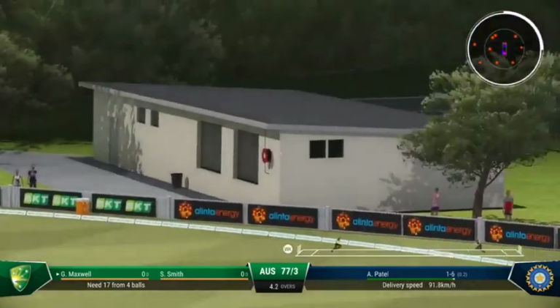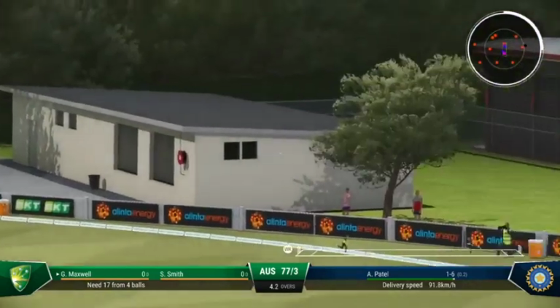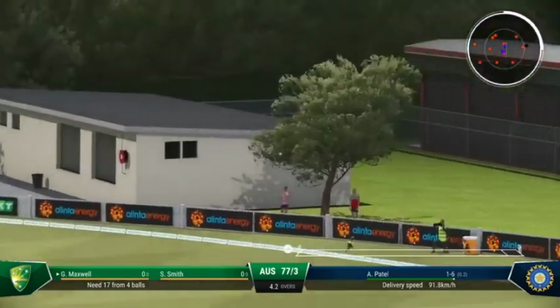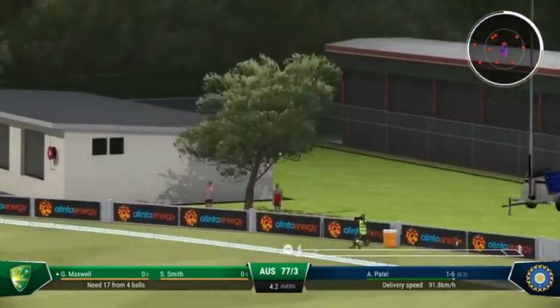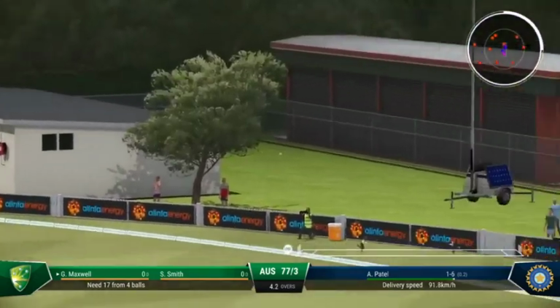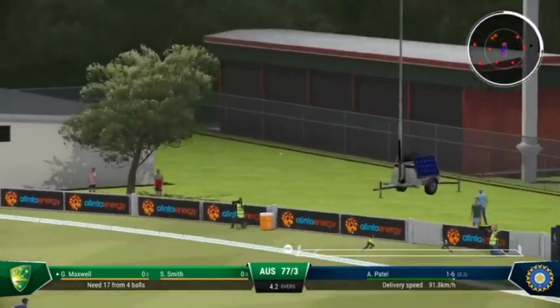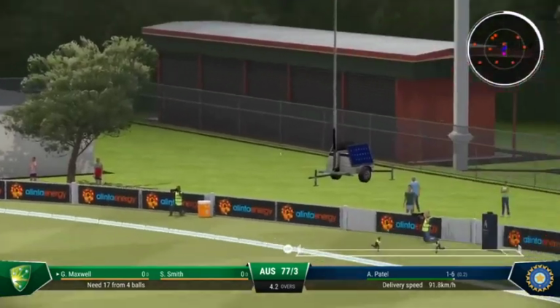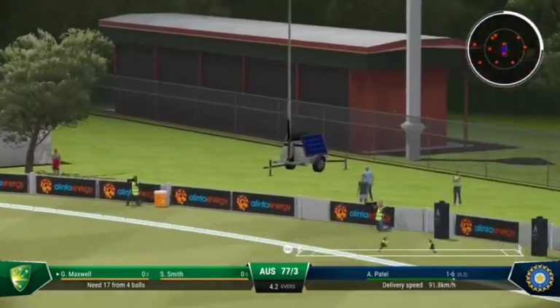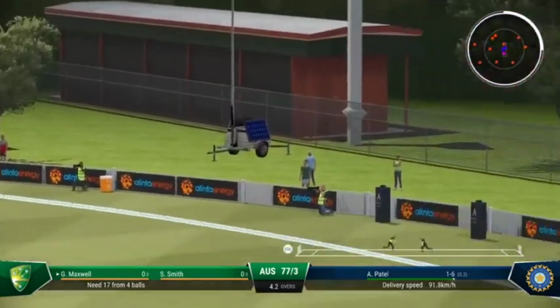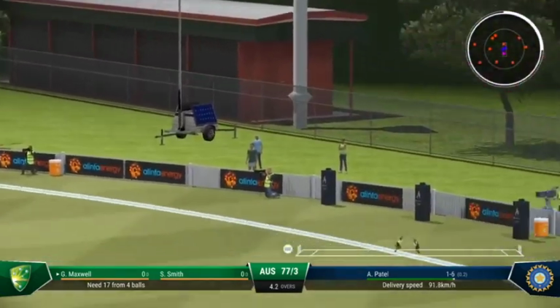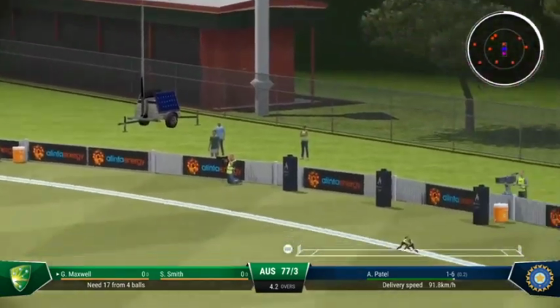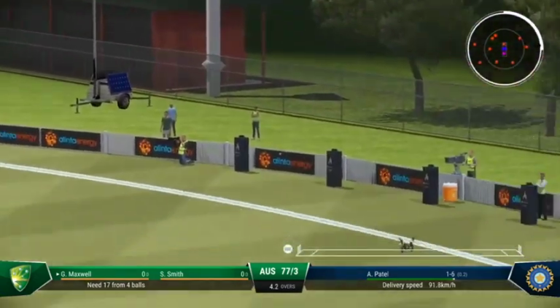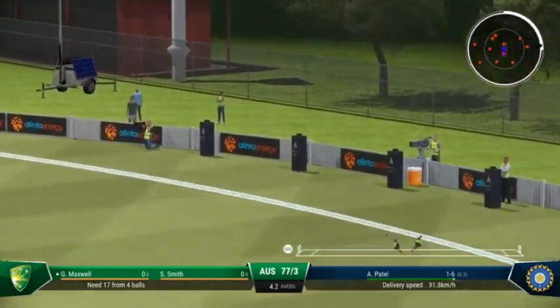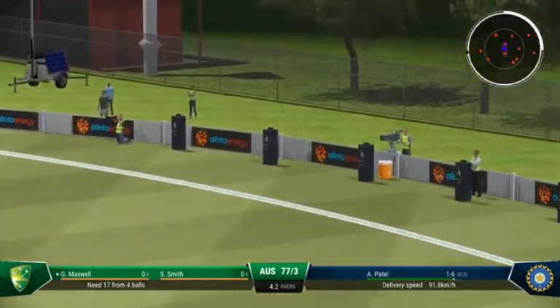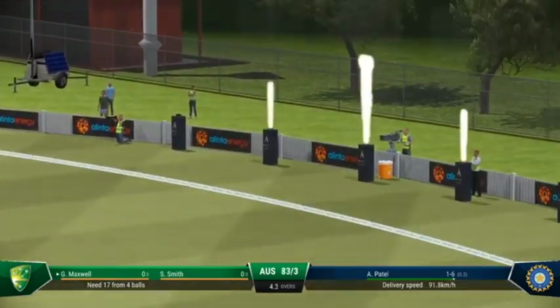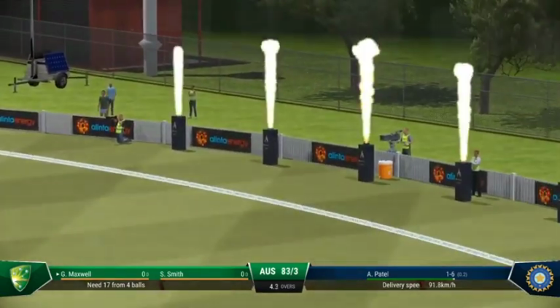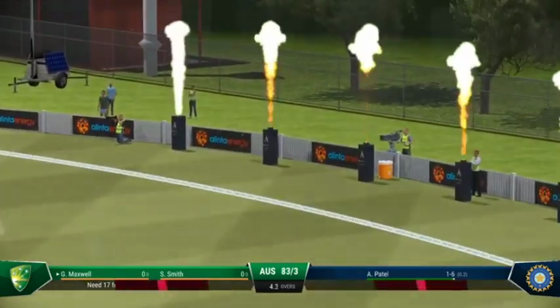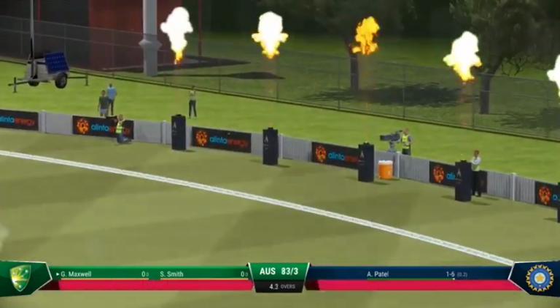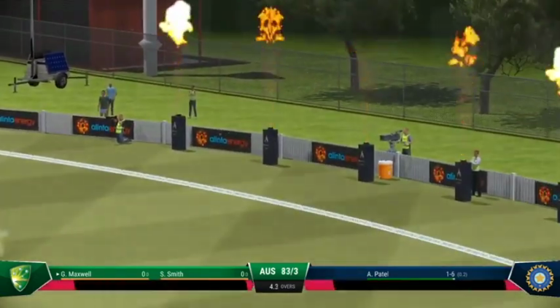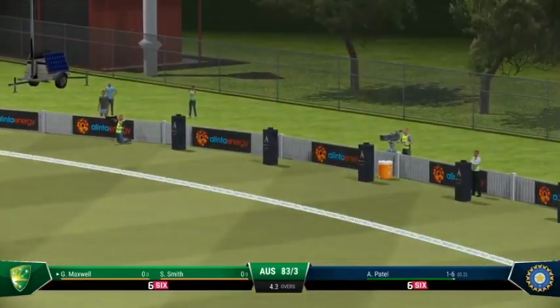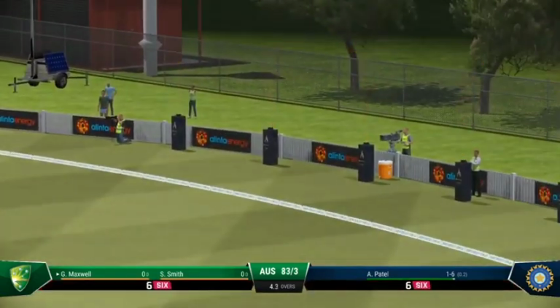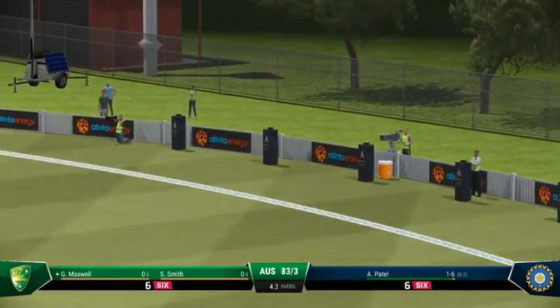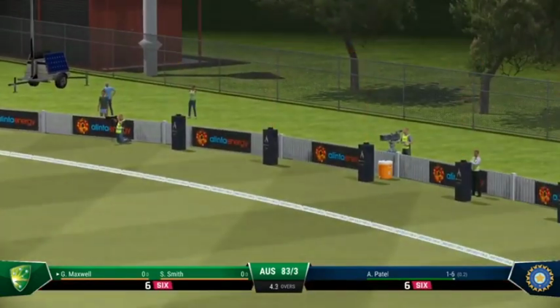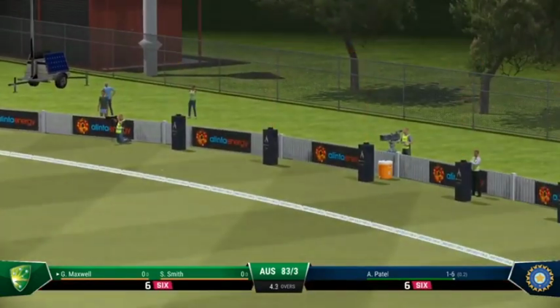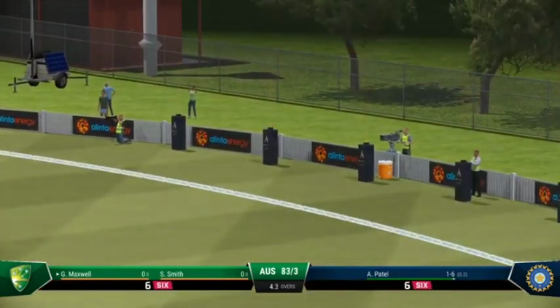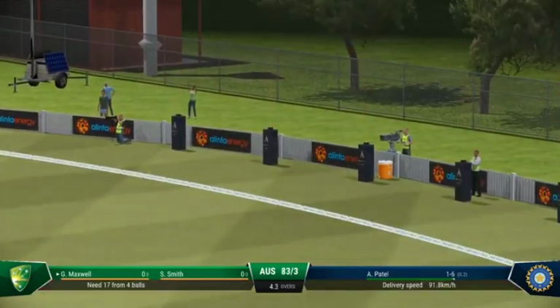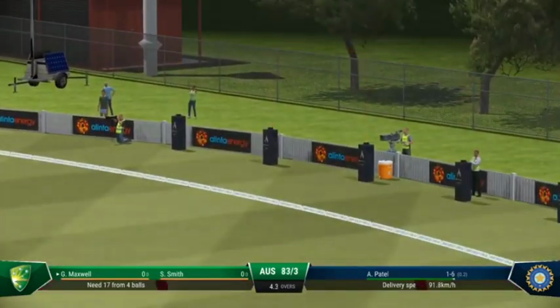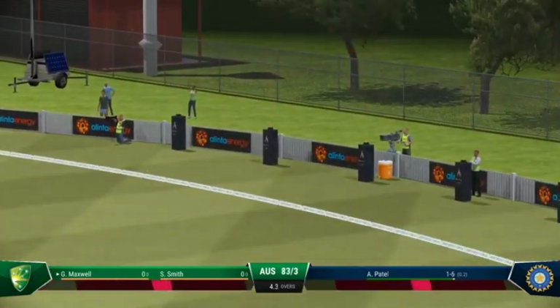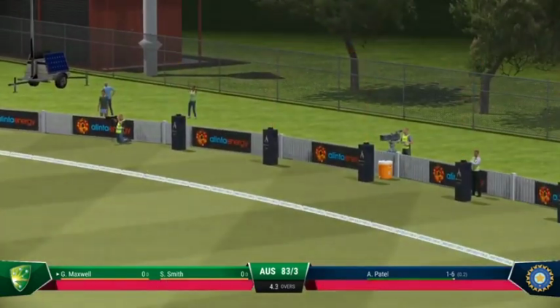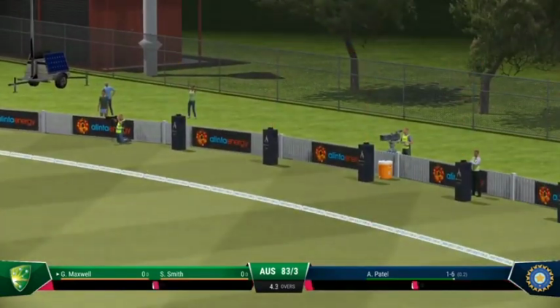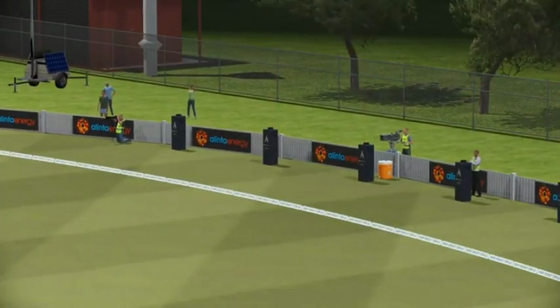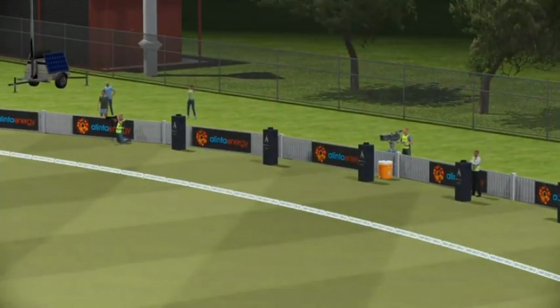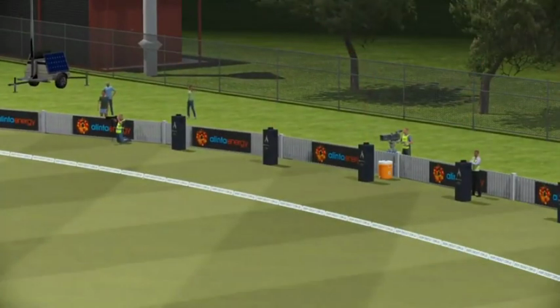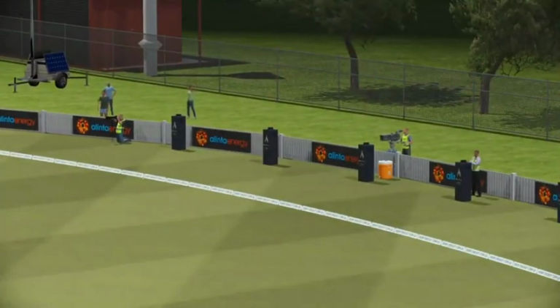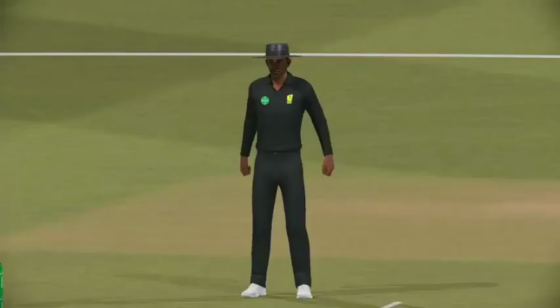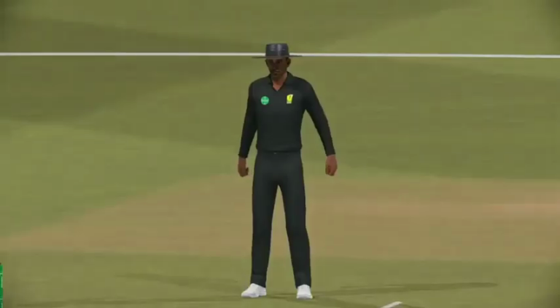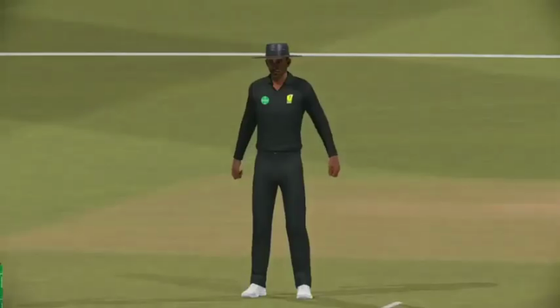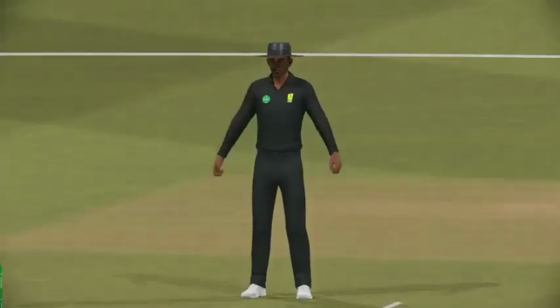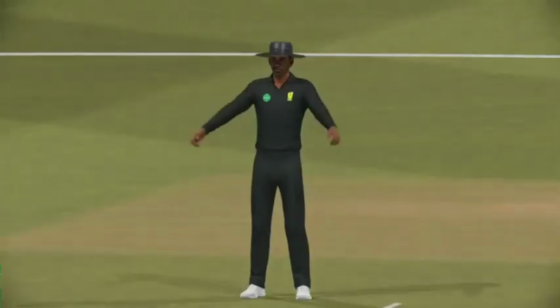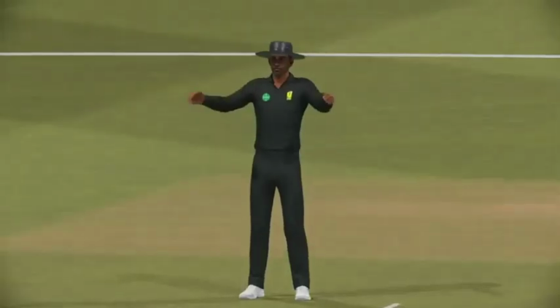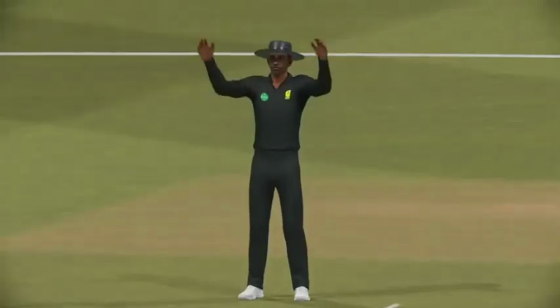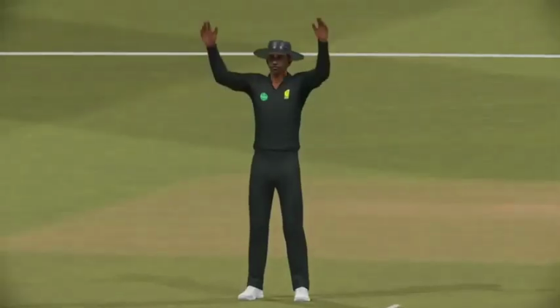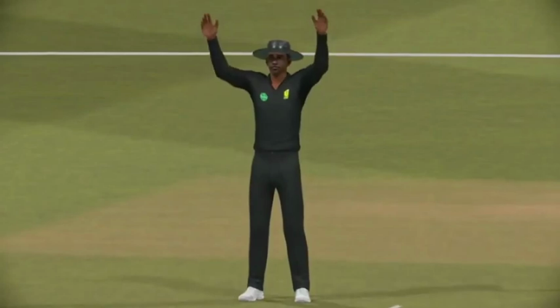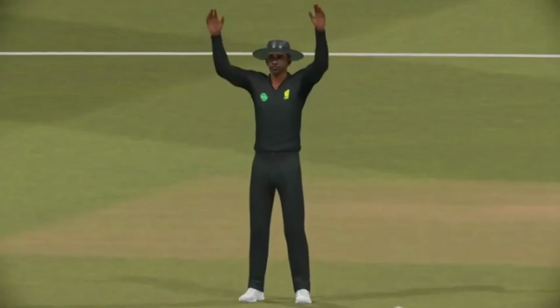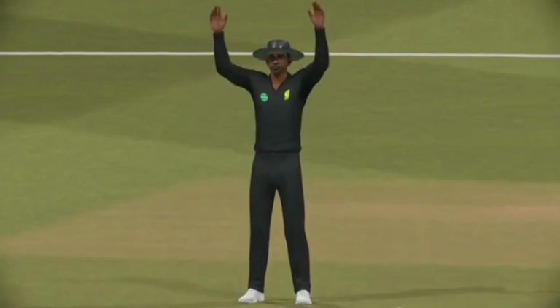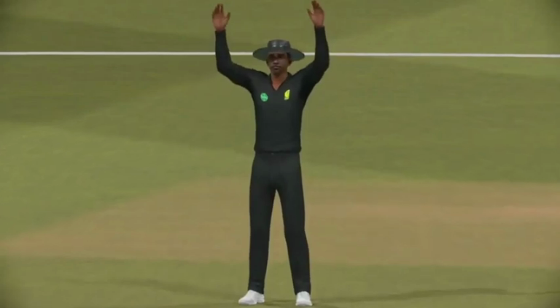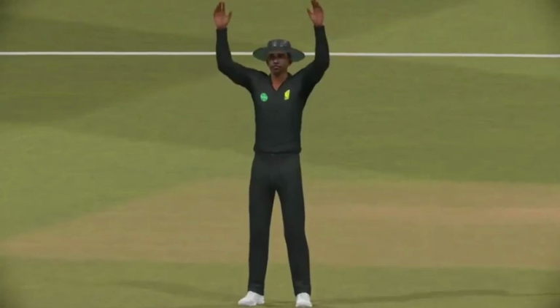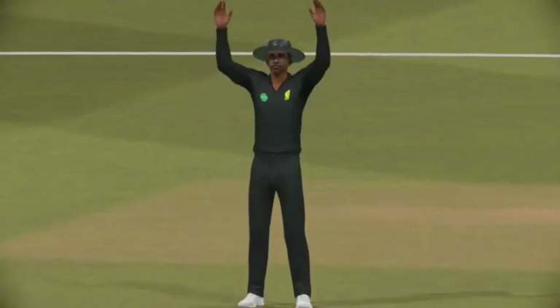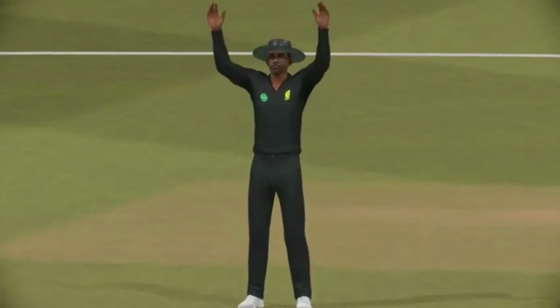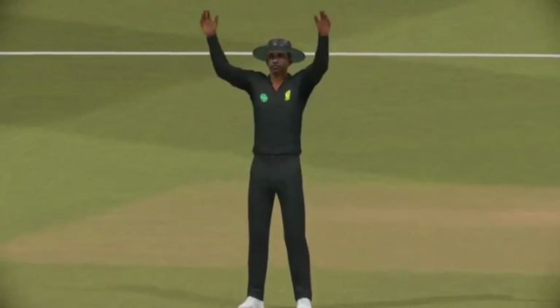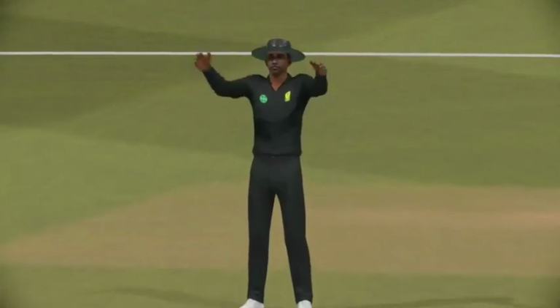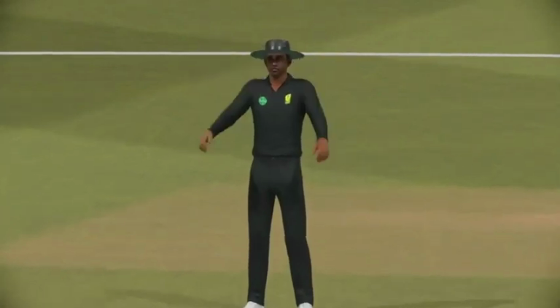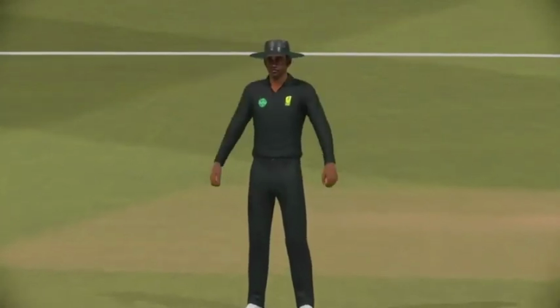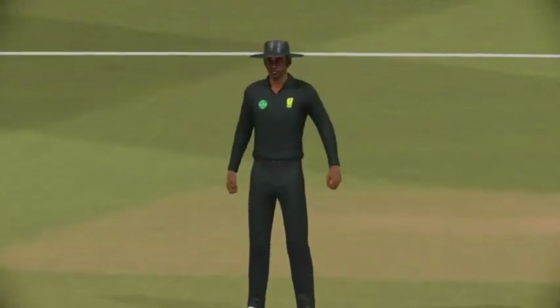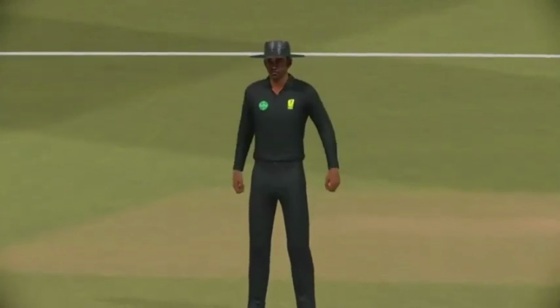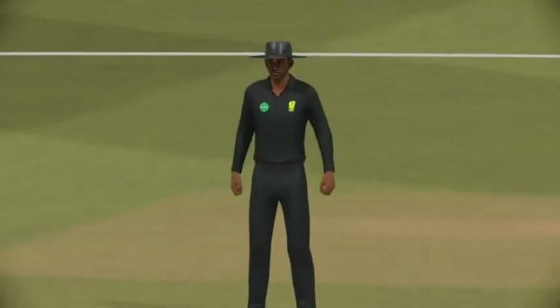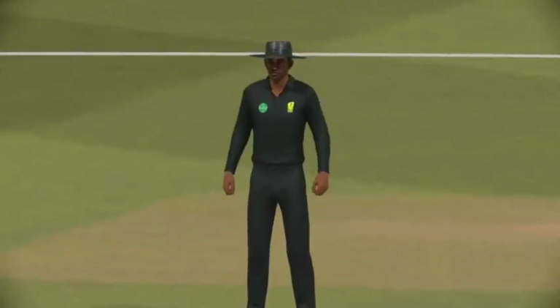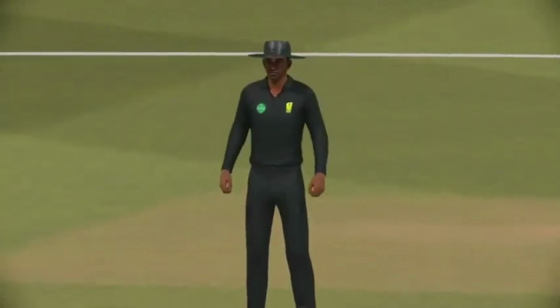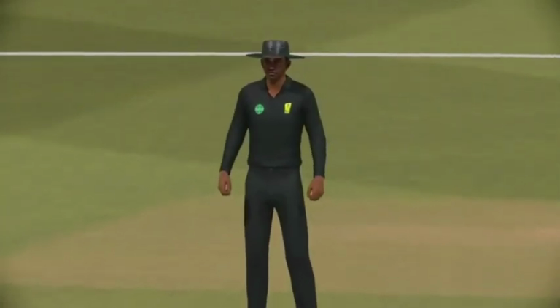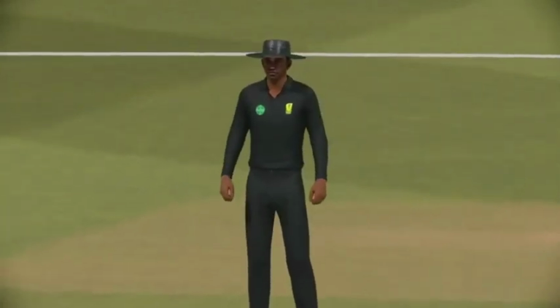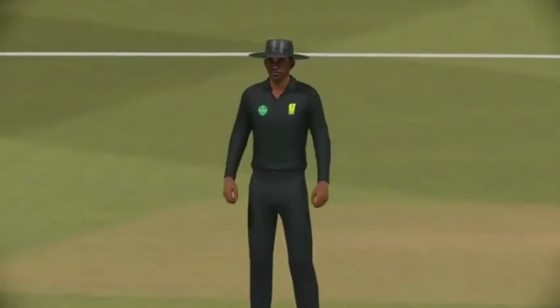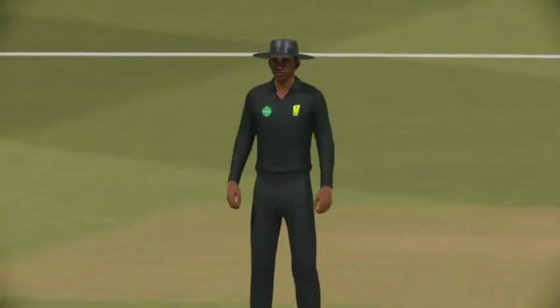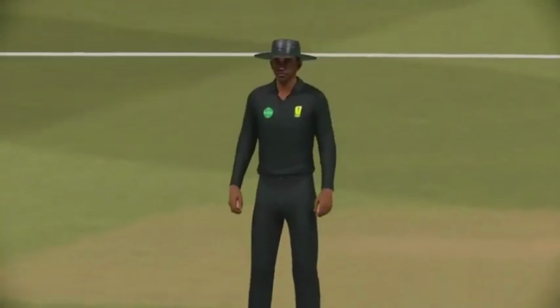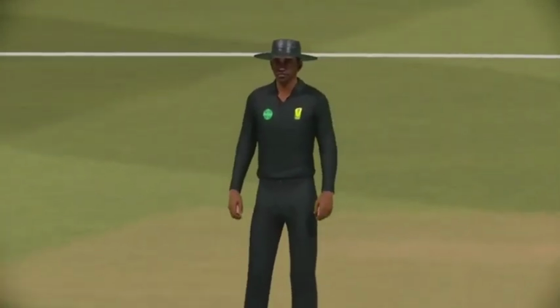Got all of it, and for six. Just a little bit of room given — the power was immense. That has flown over the boundary.